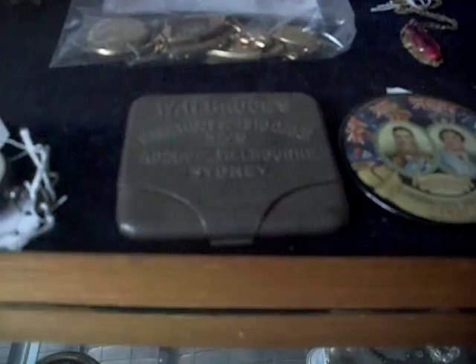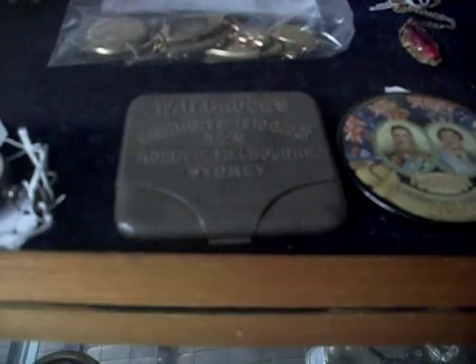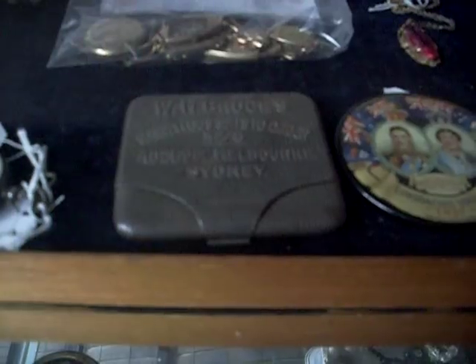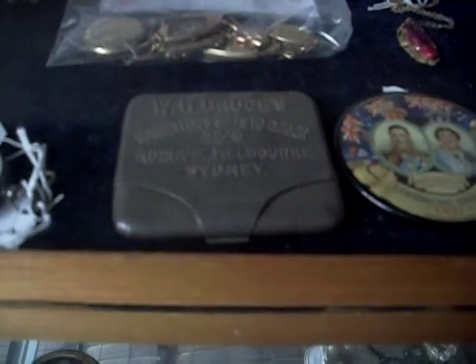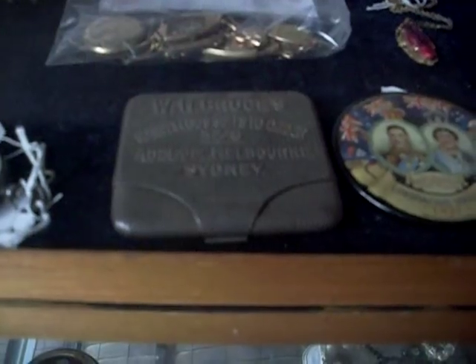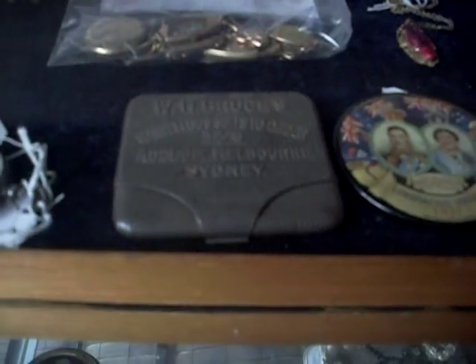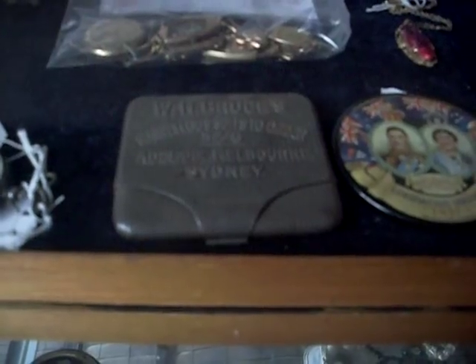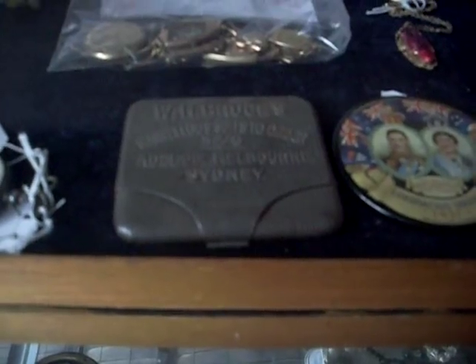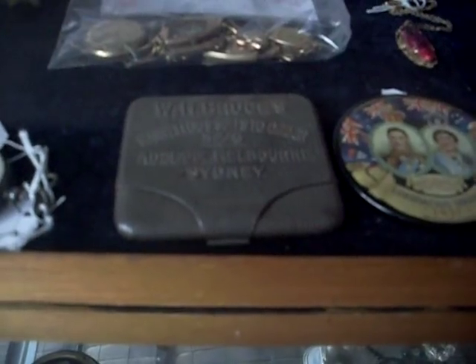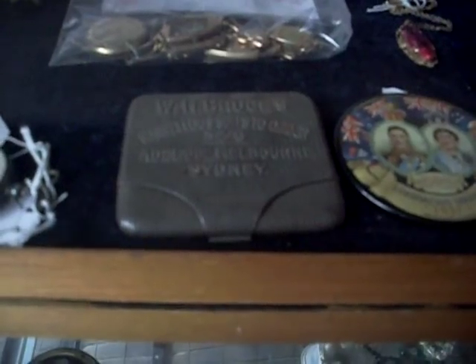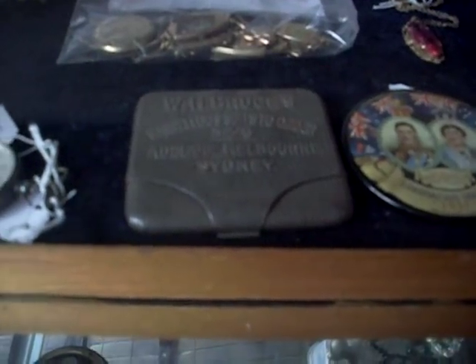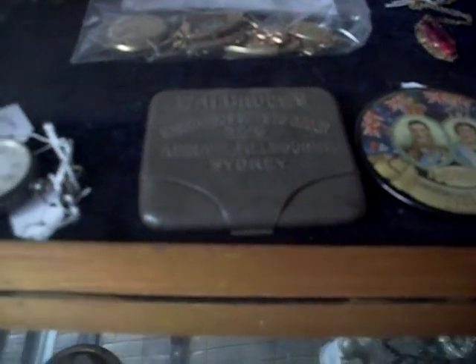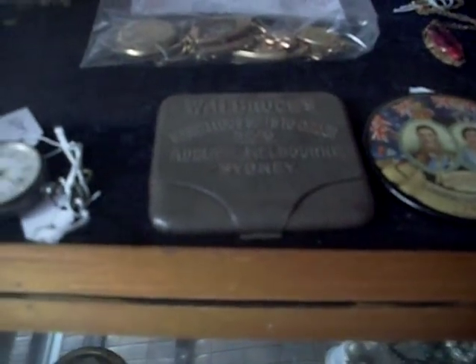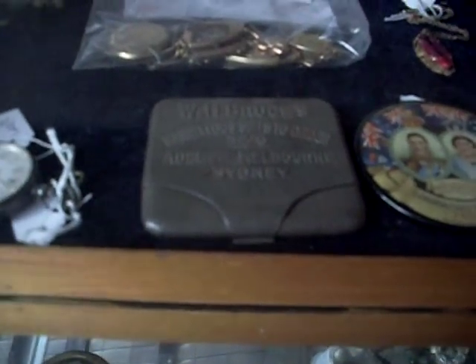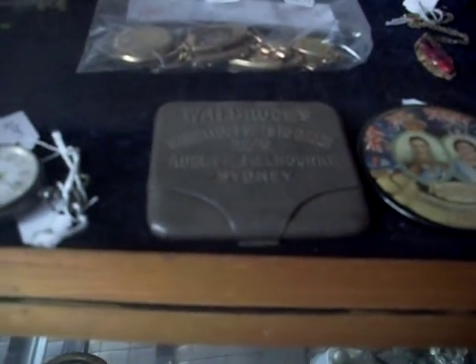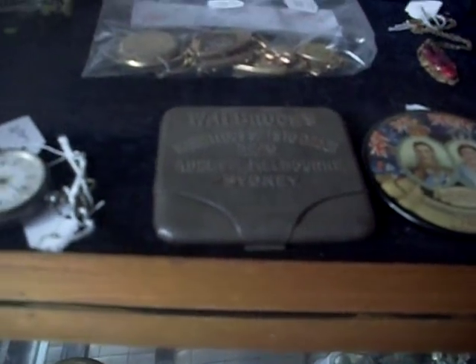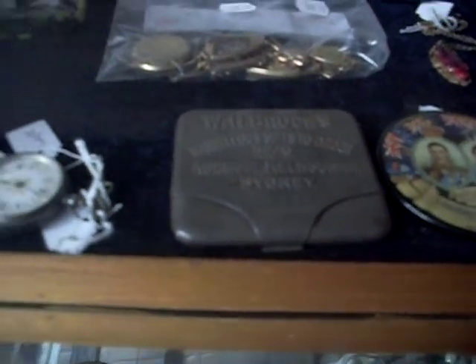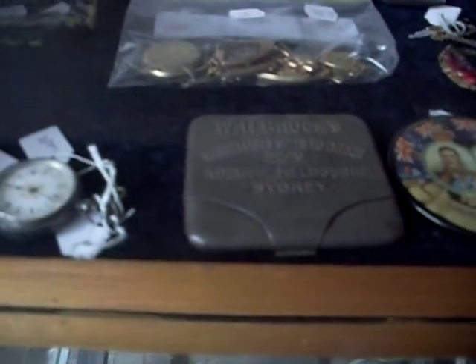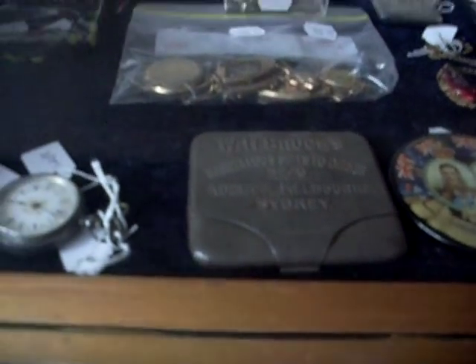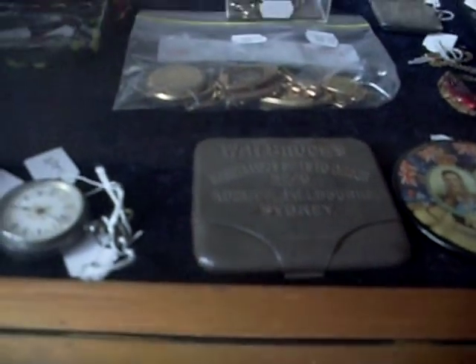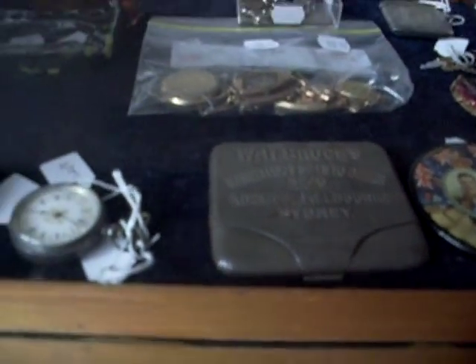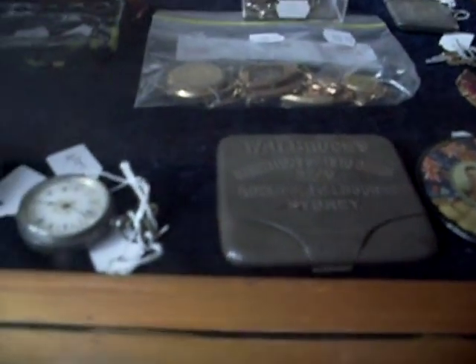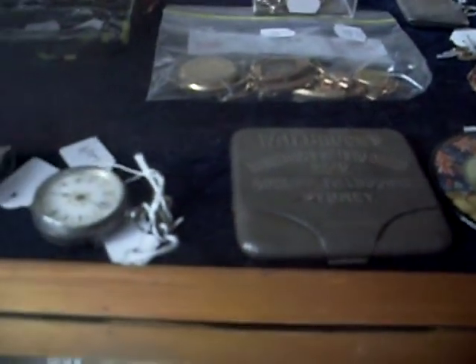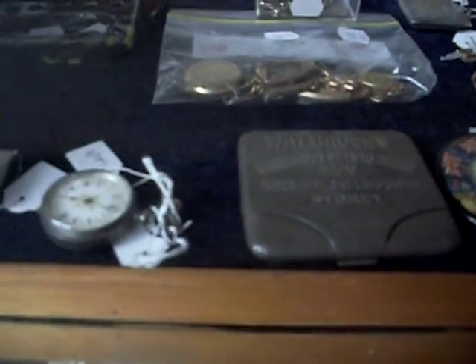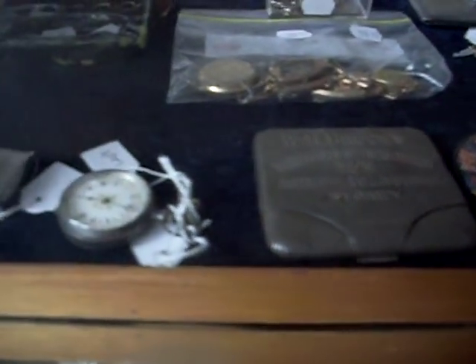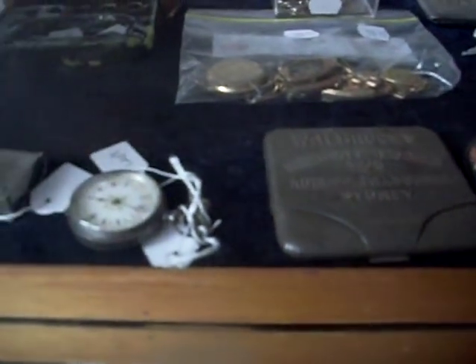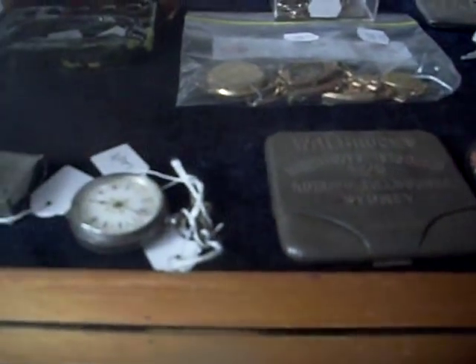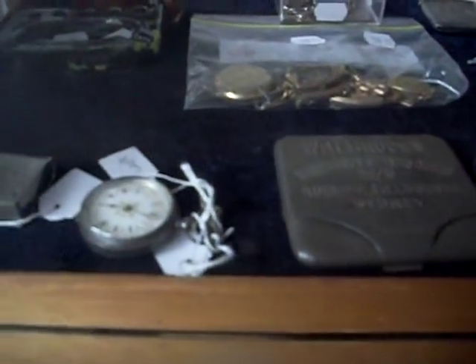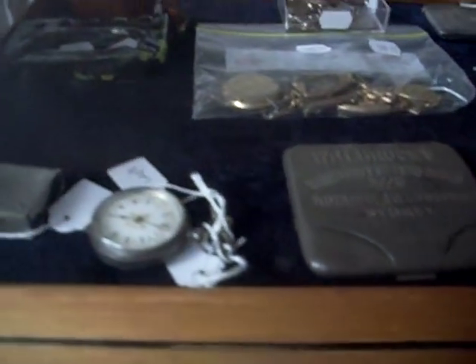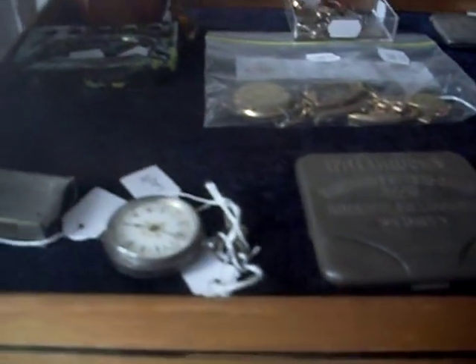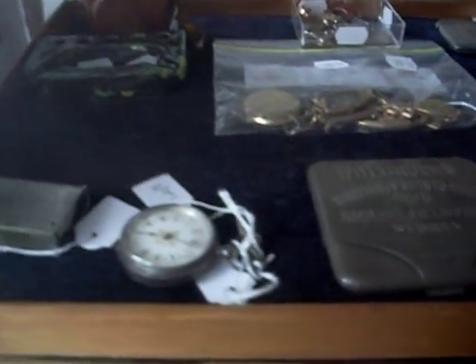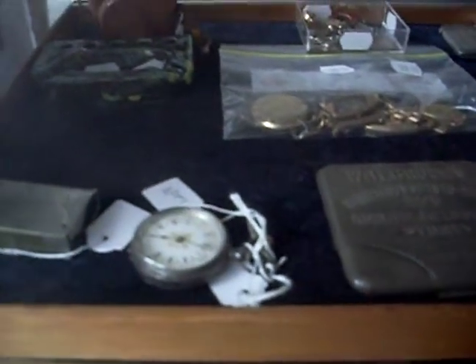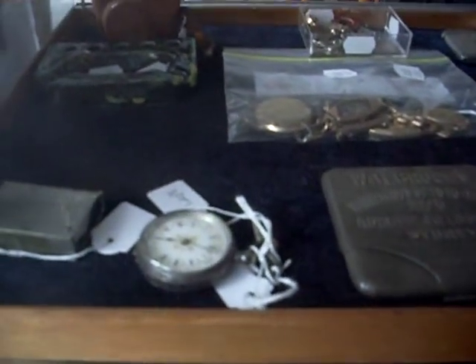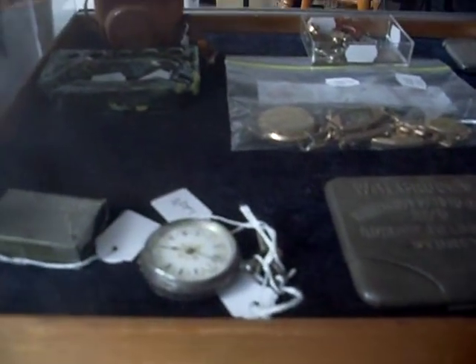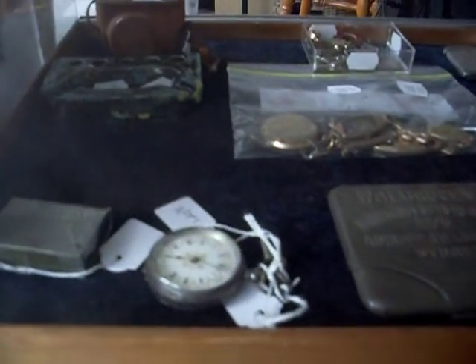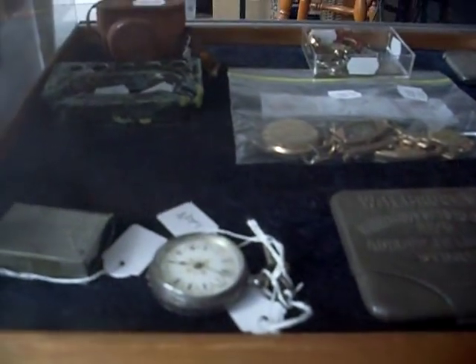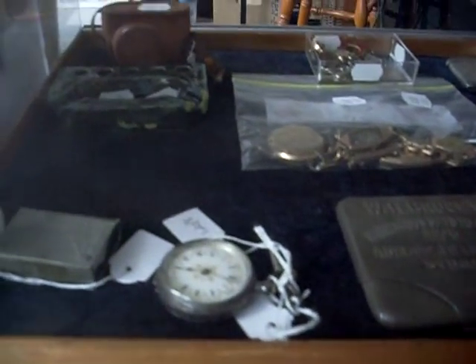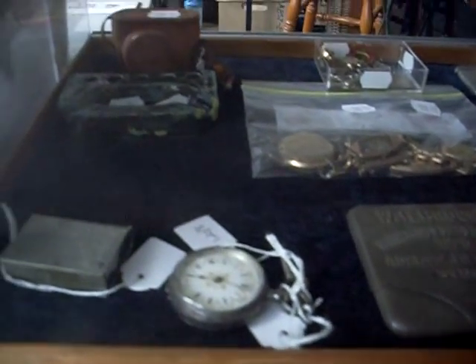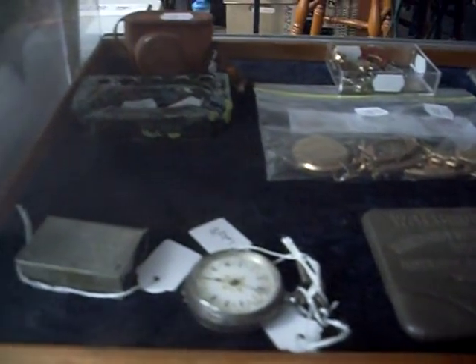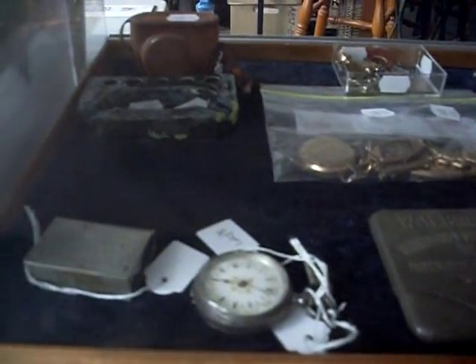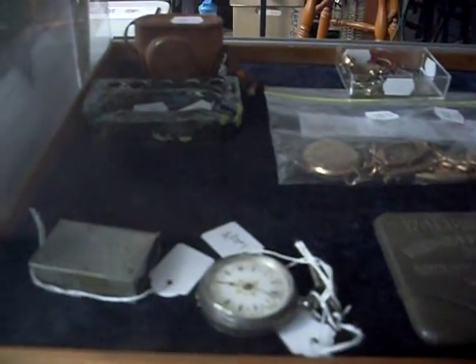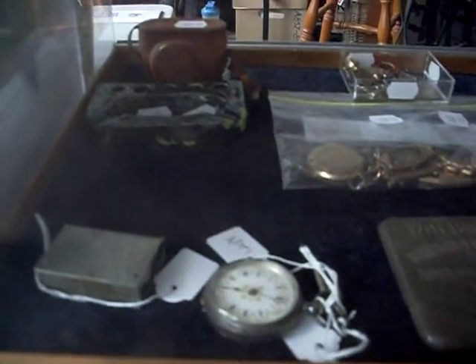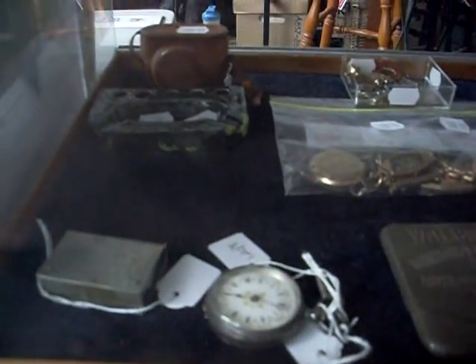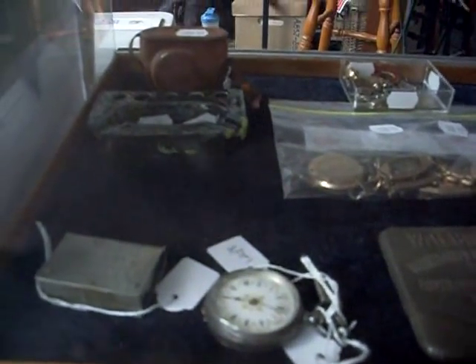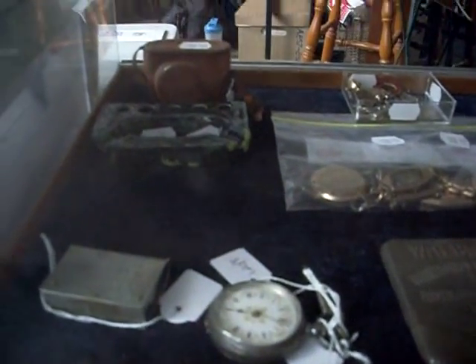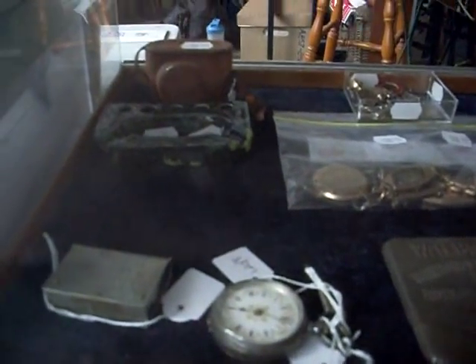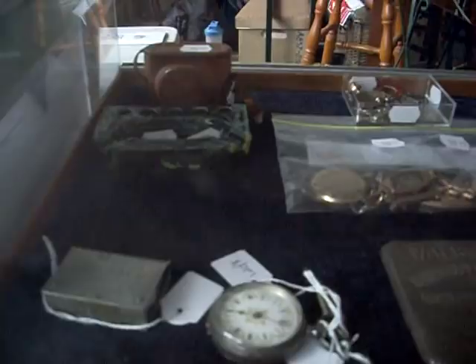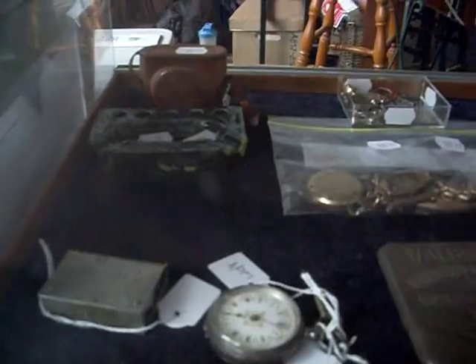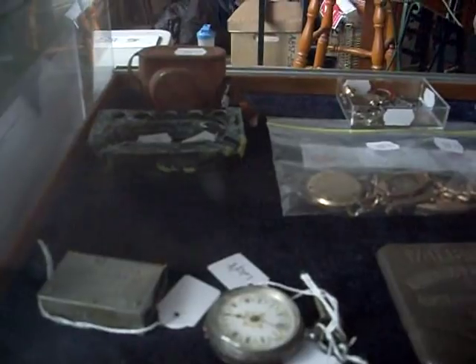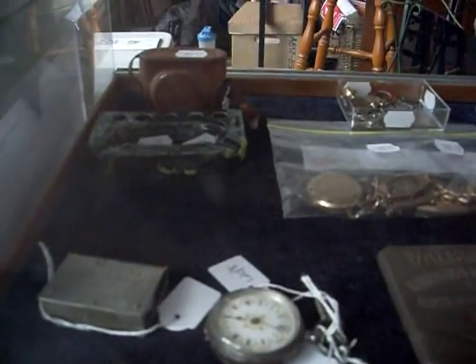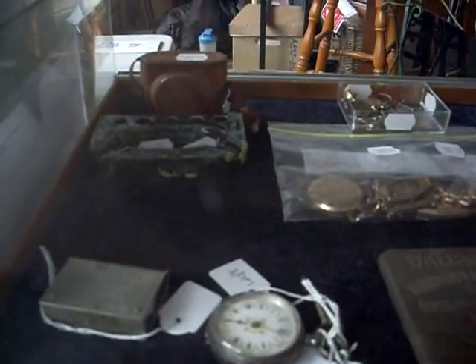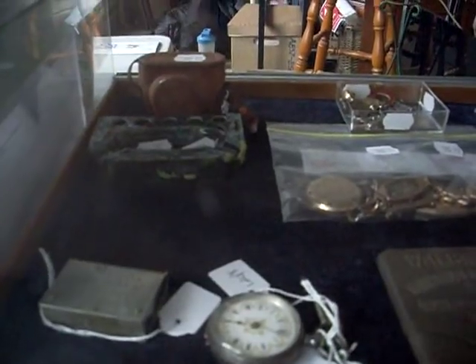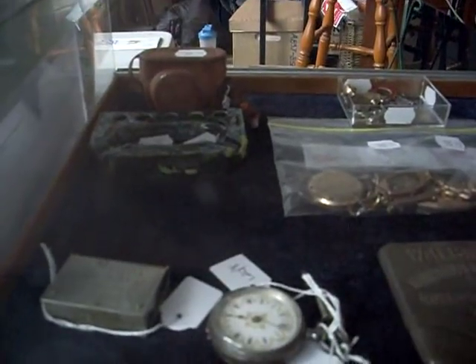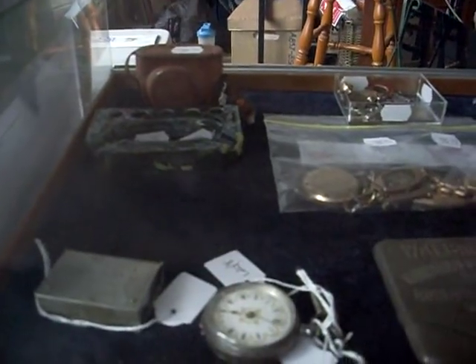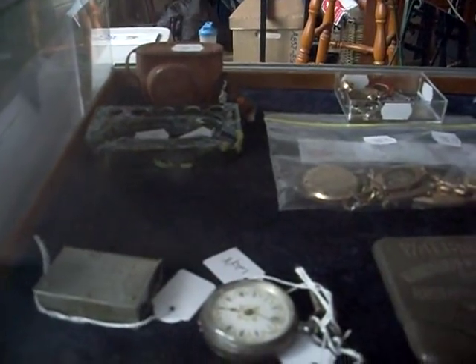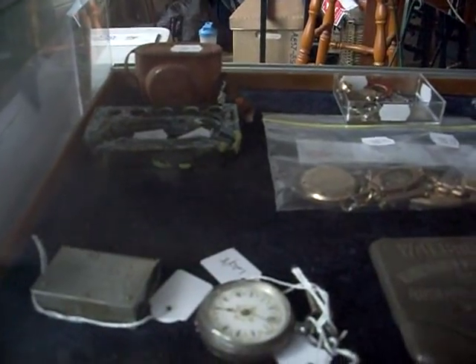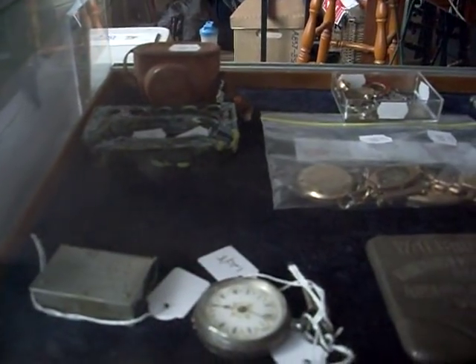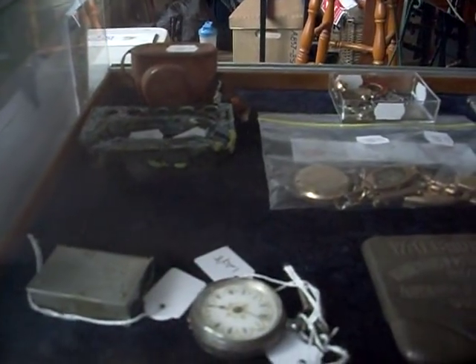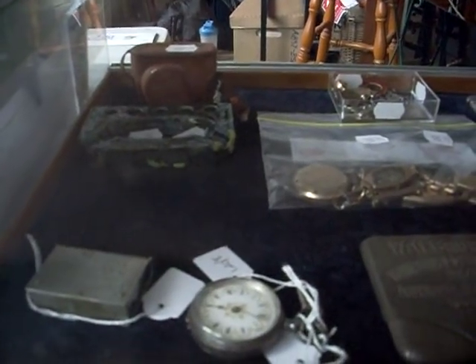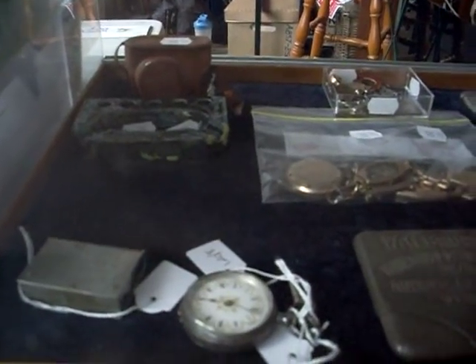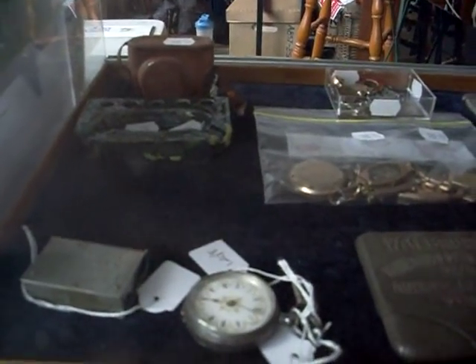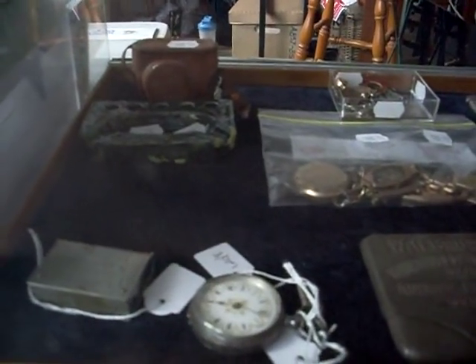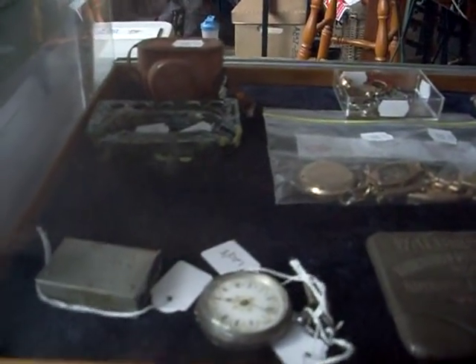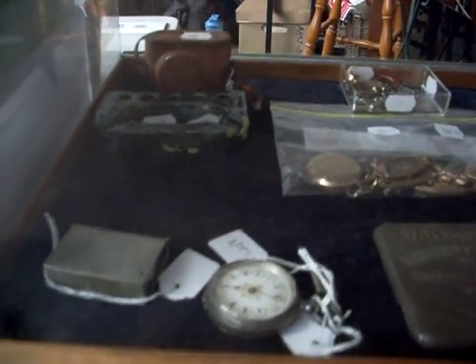Howdy cowdies, hope you're good — not that I really care. Weekly walkabout time at the collector. Heaps of cool stuff again.